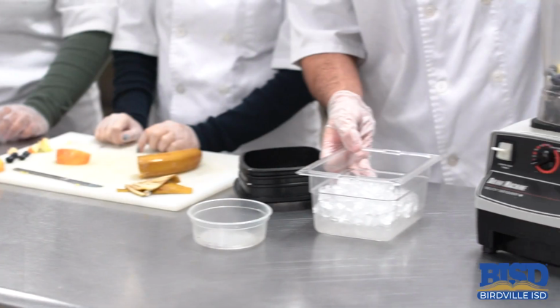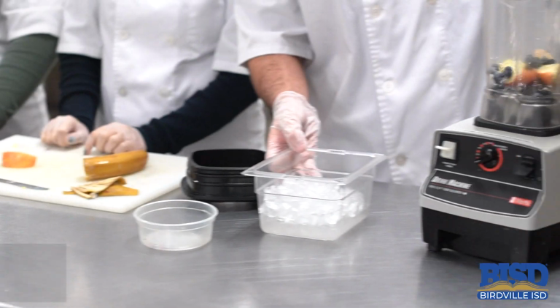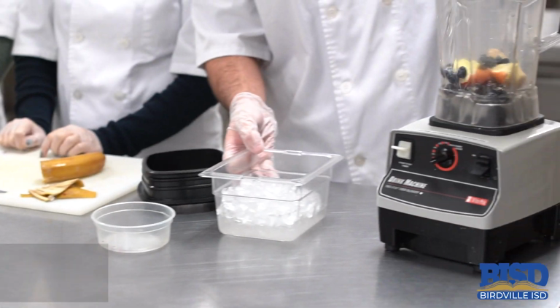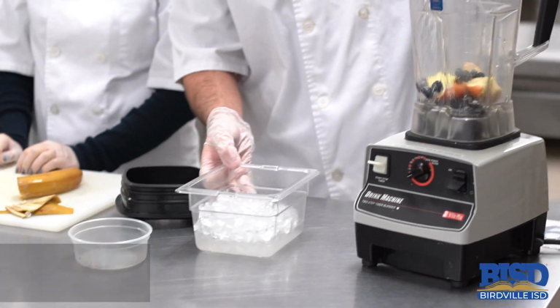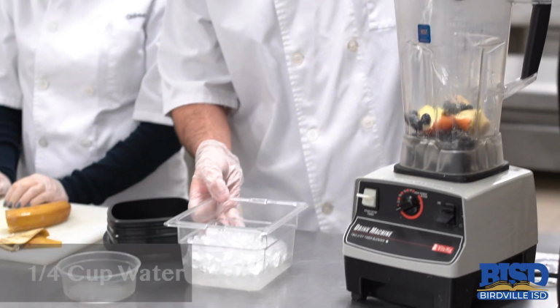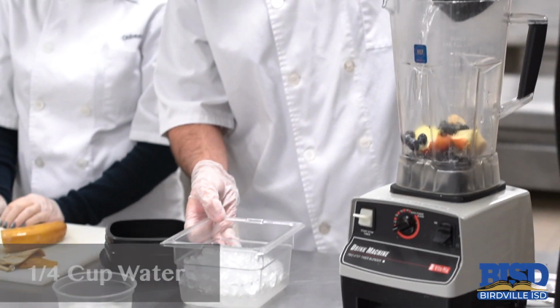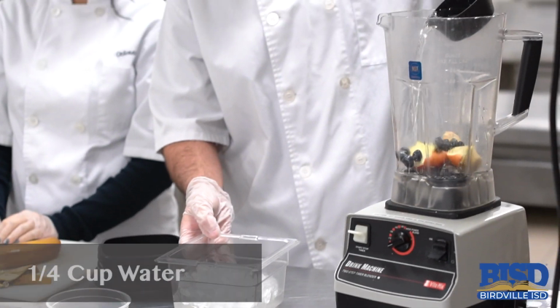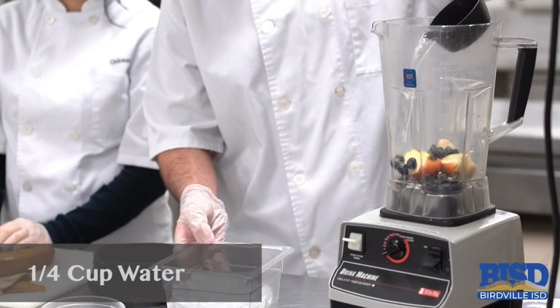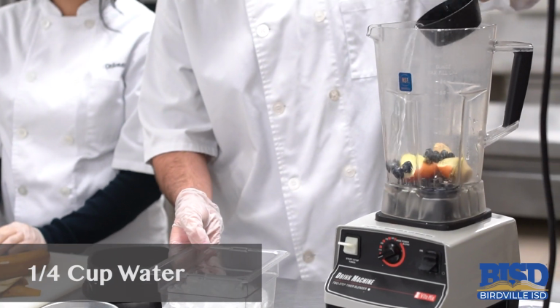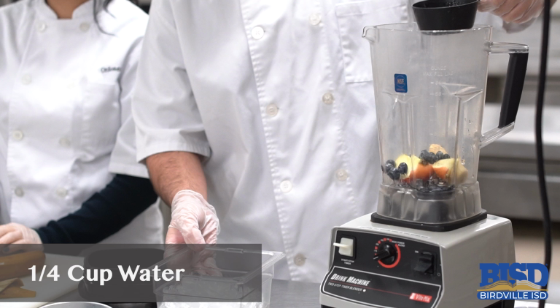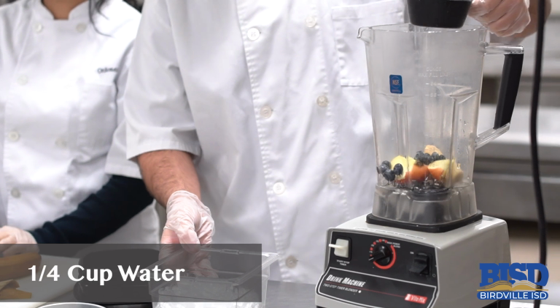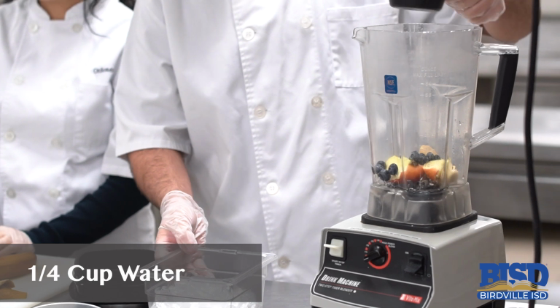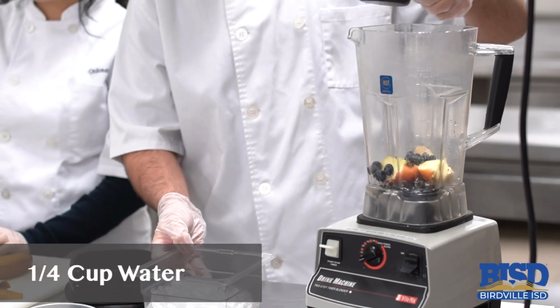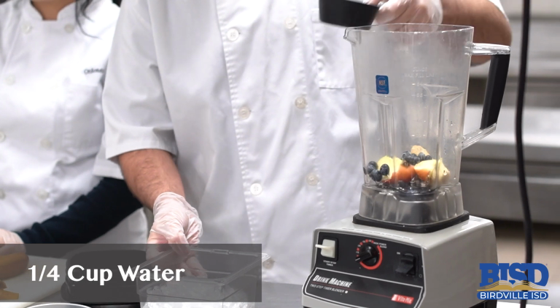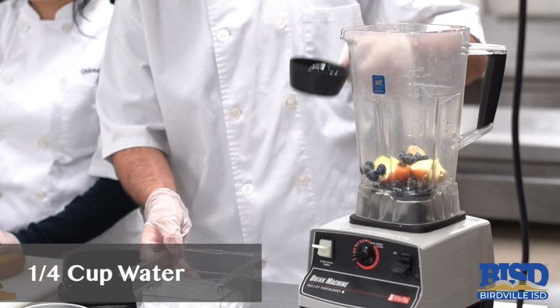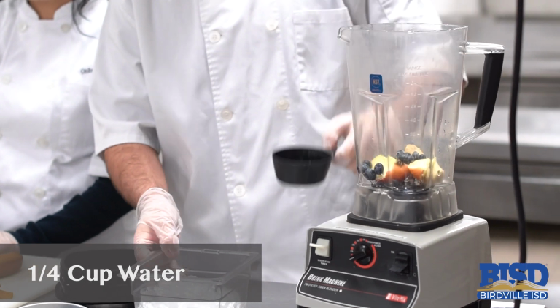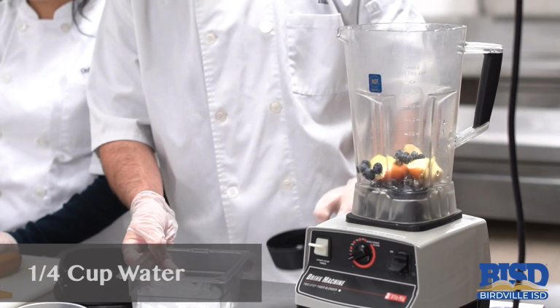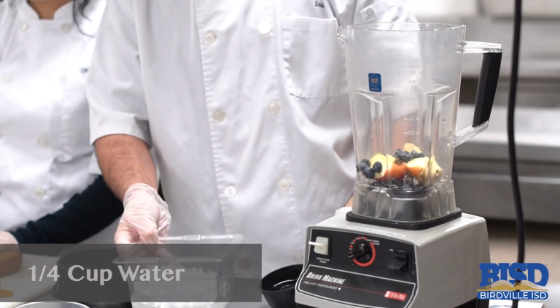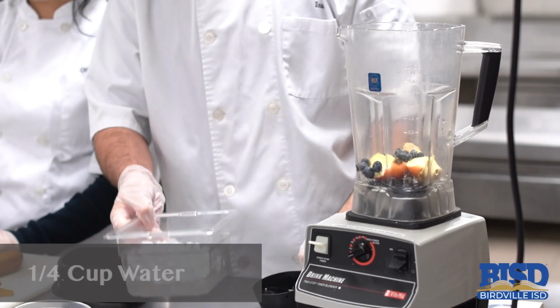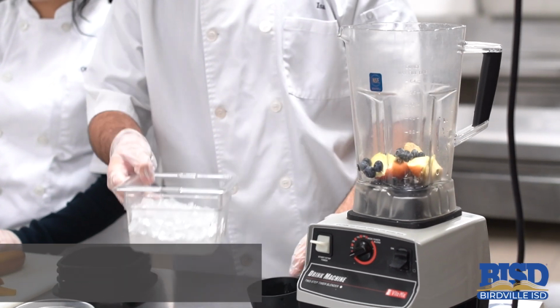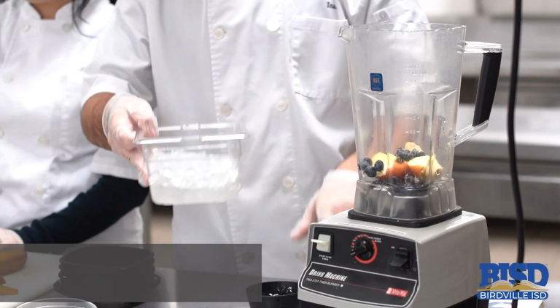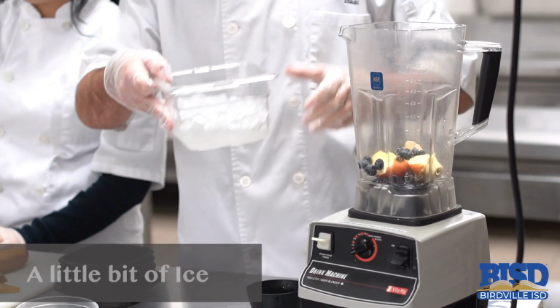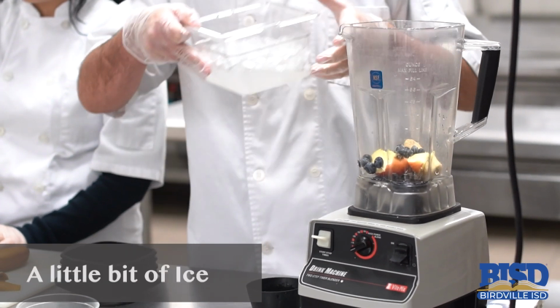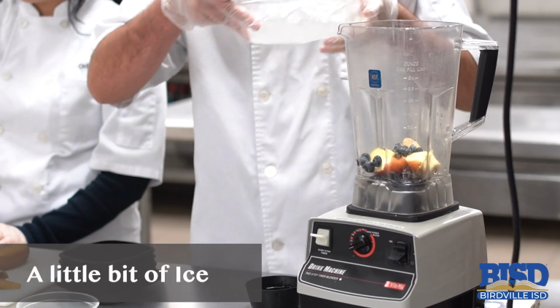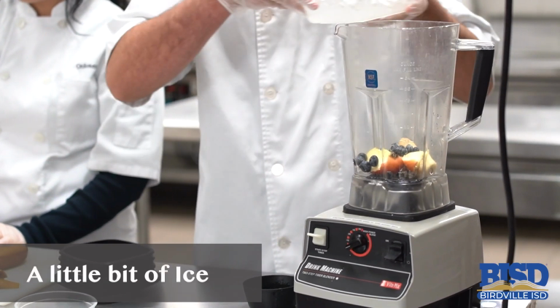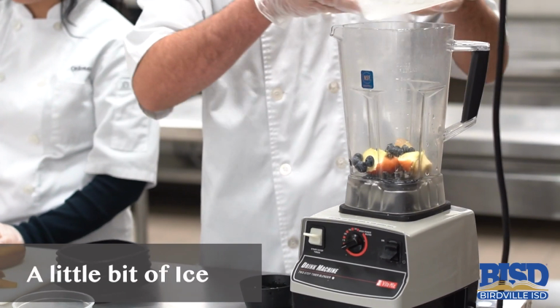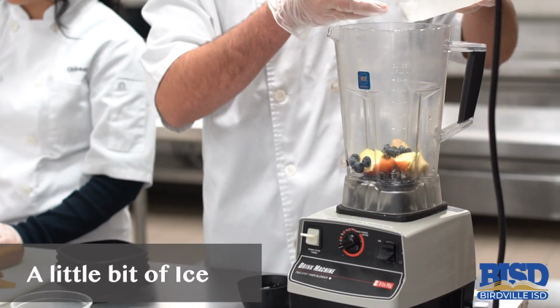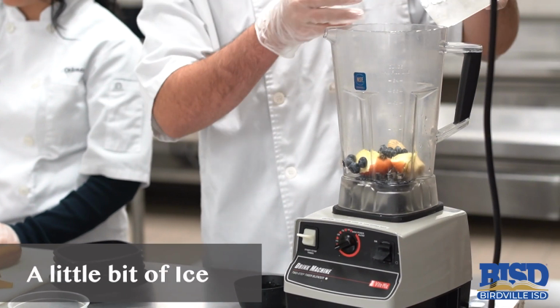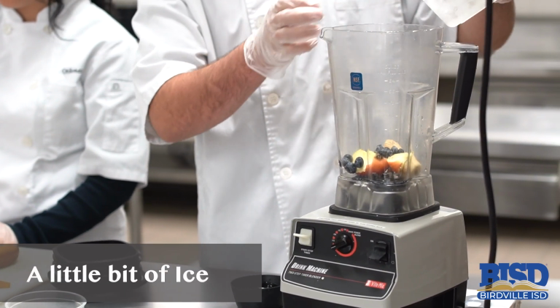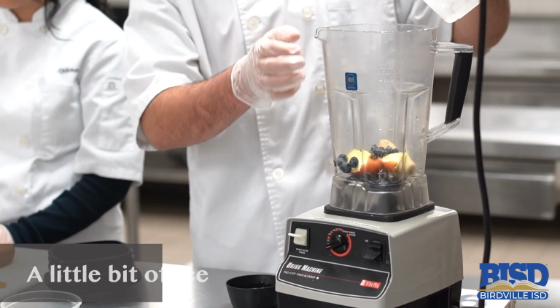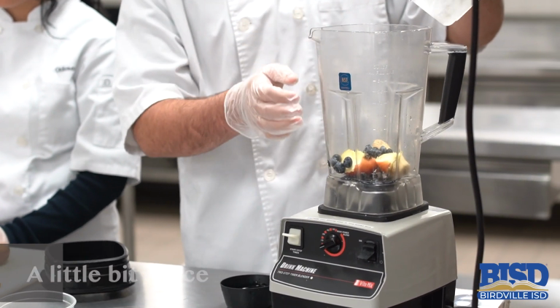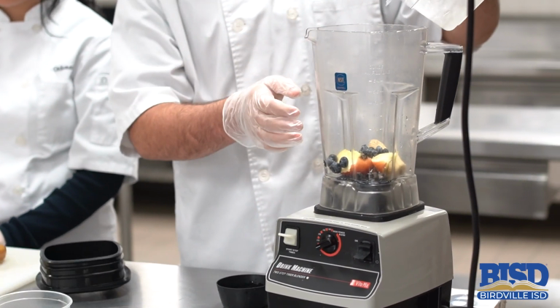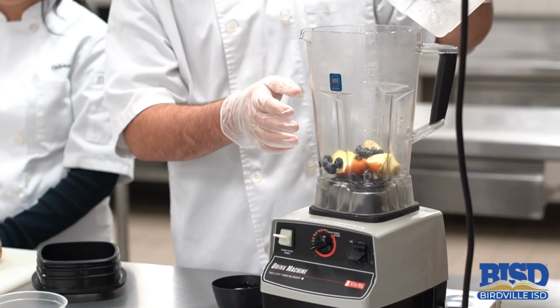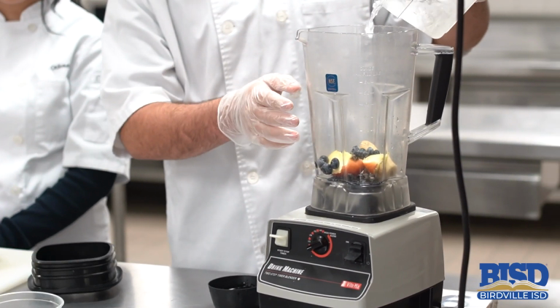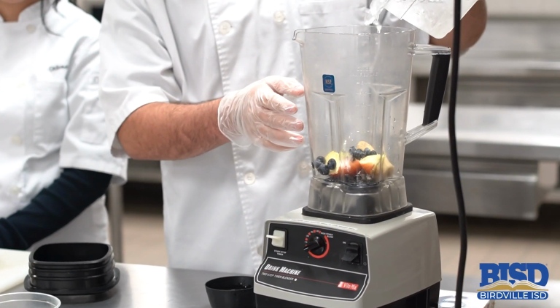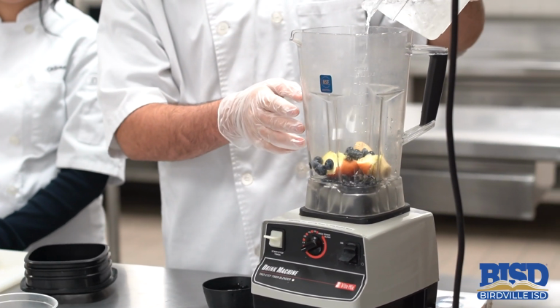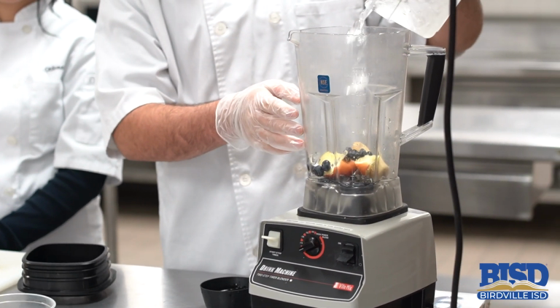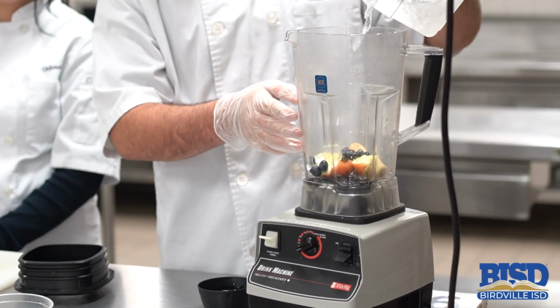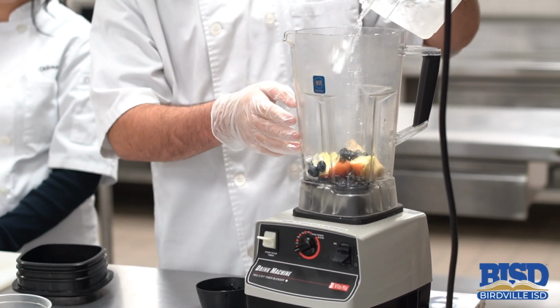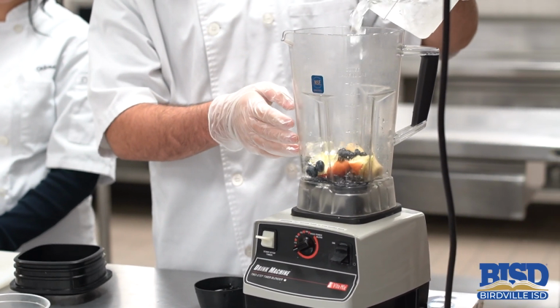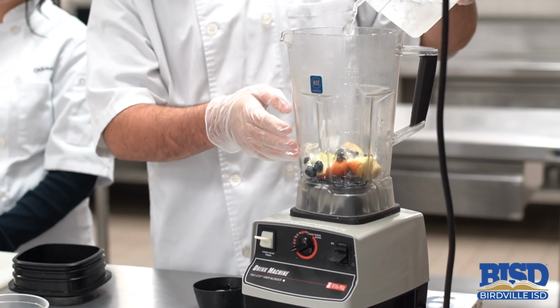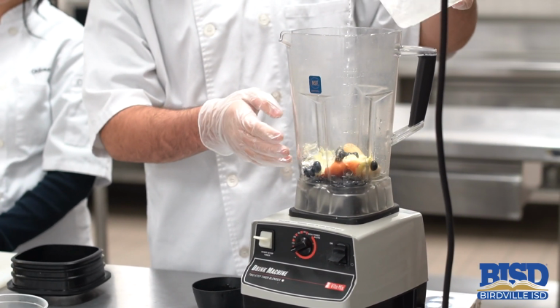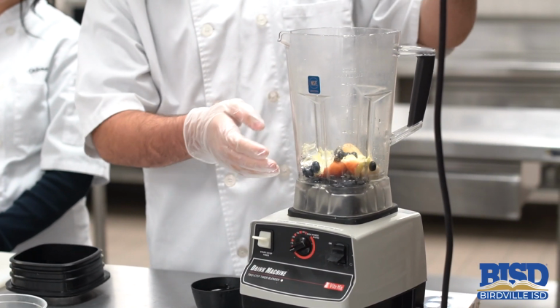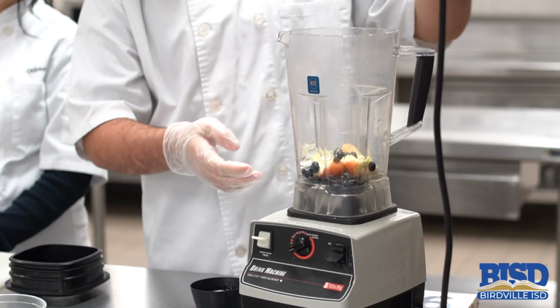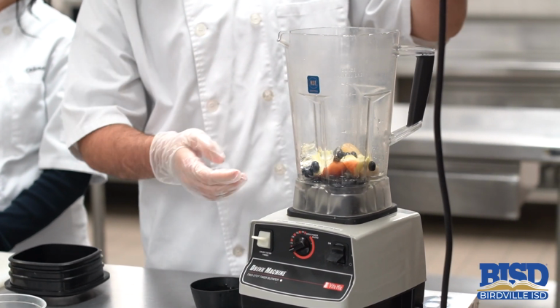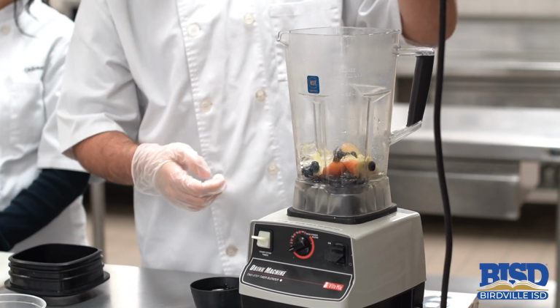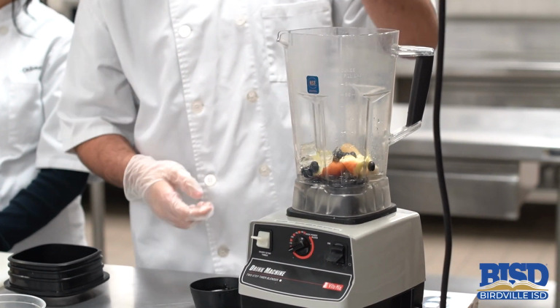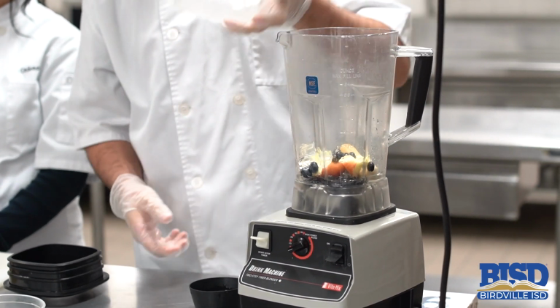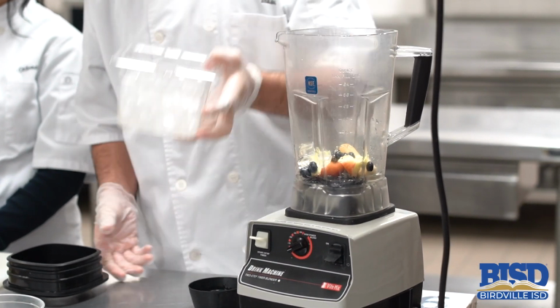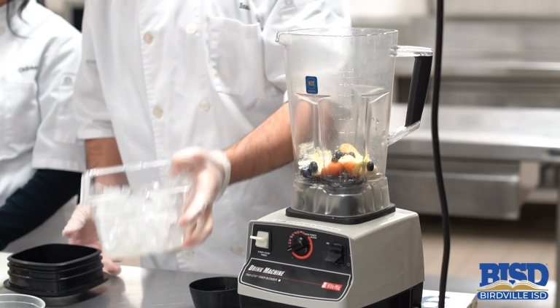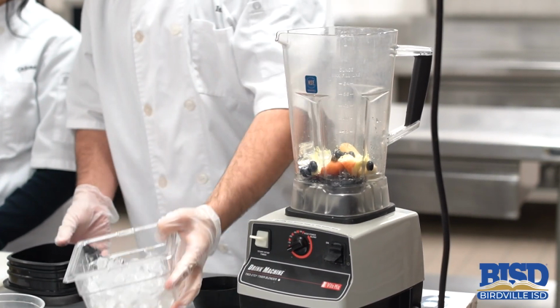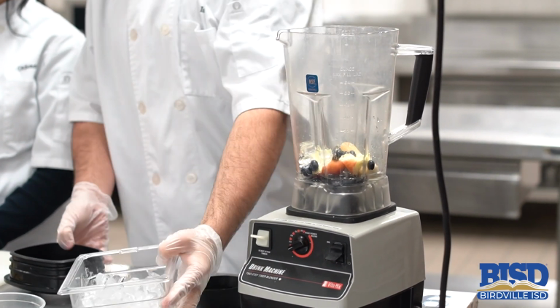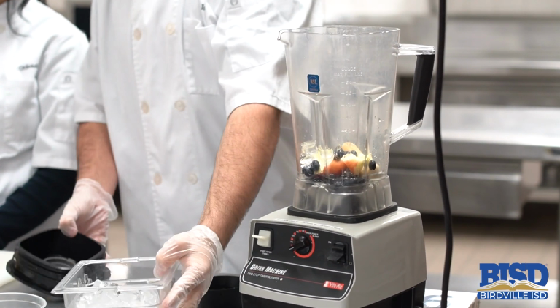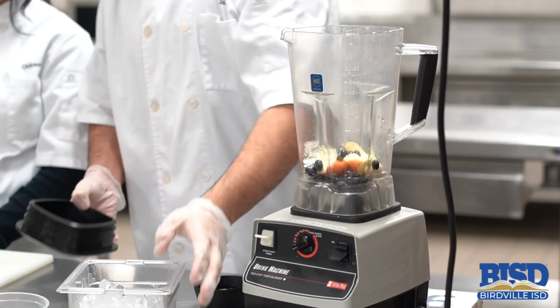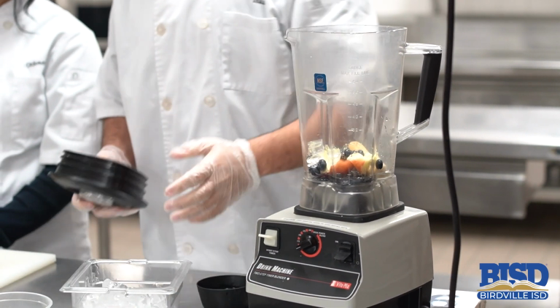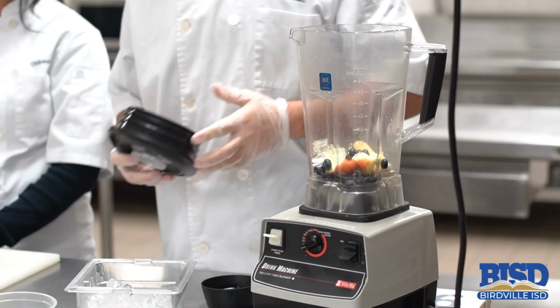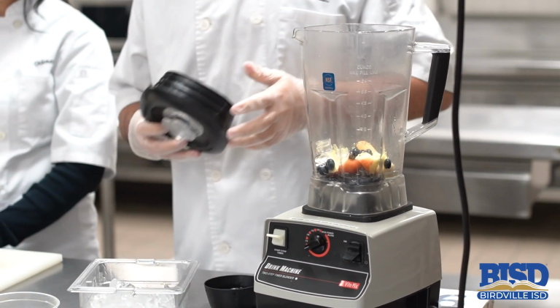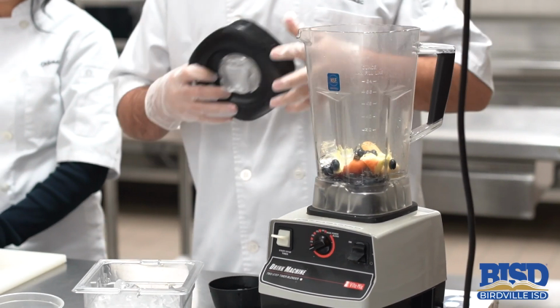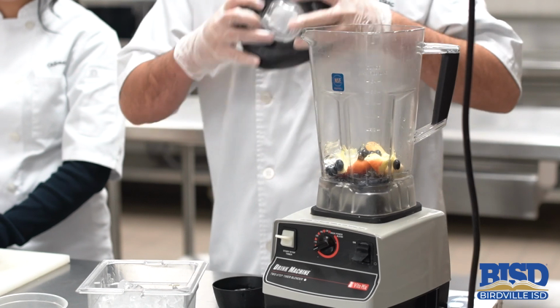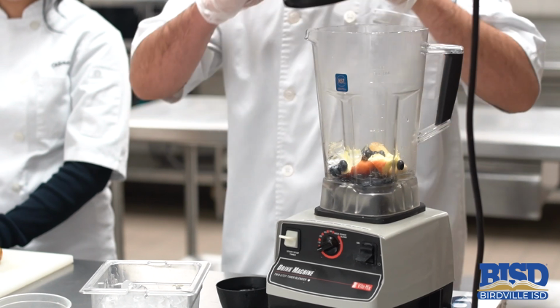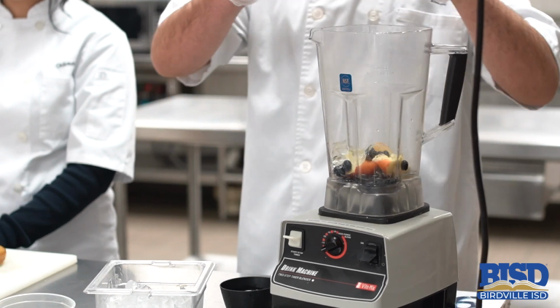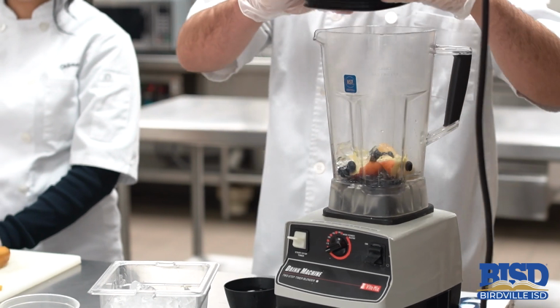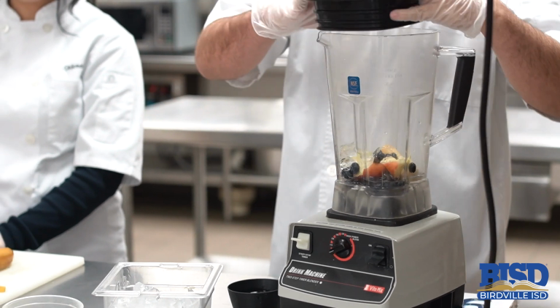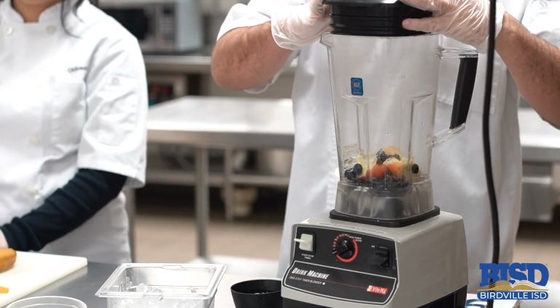Next we're going to add a fourth of a cup of water, a little bit of ice, and then we're going to start blending.